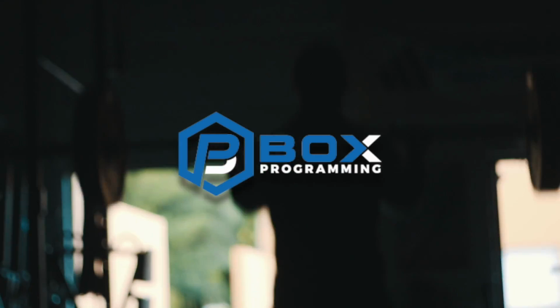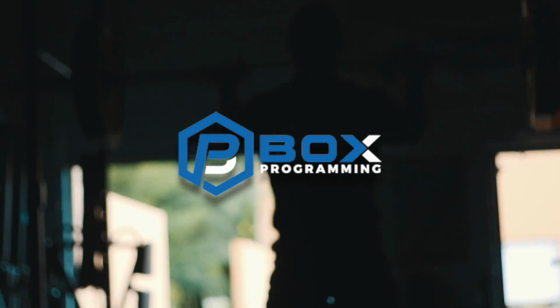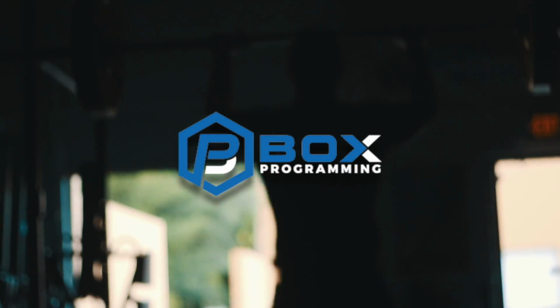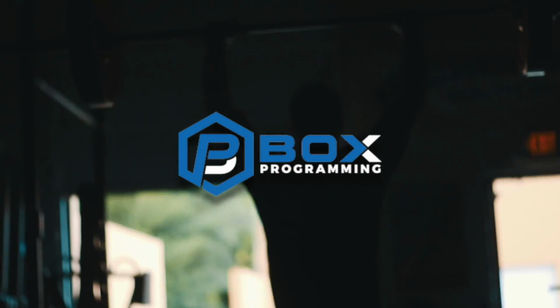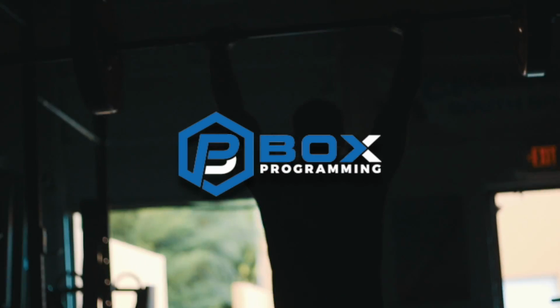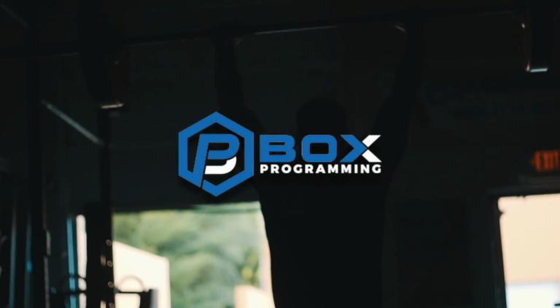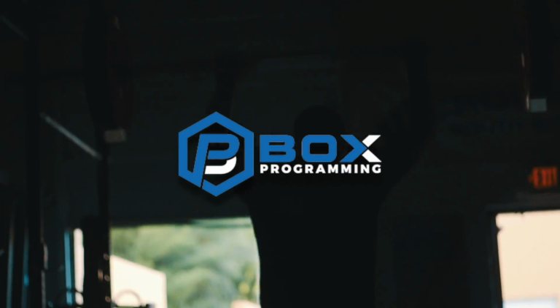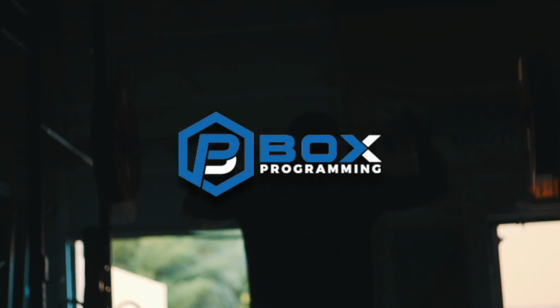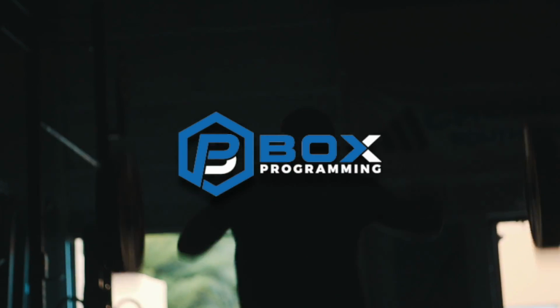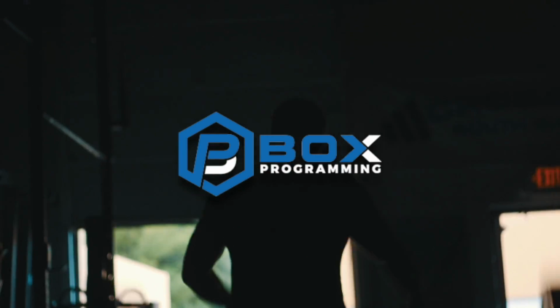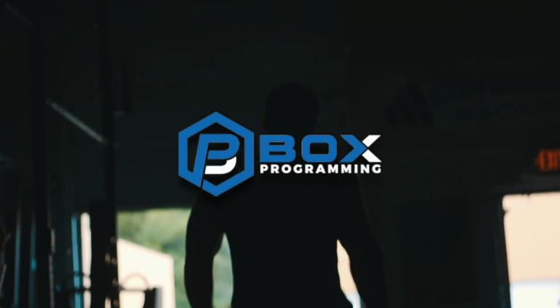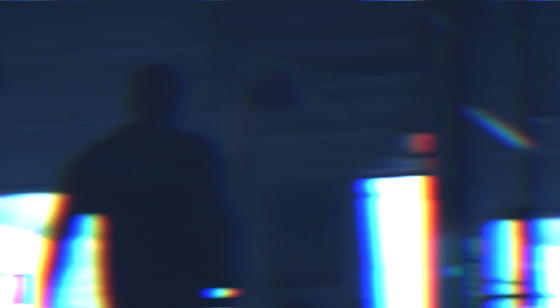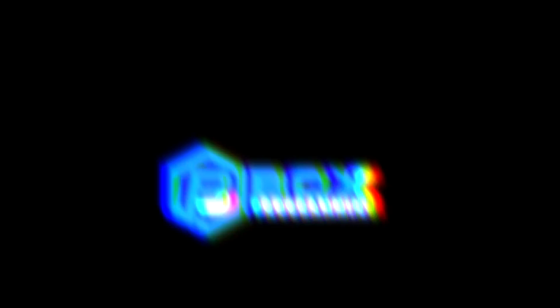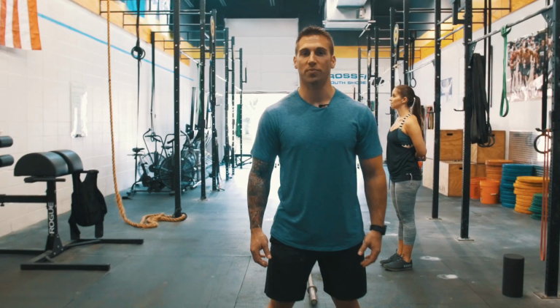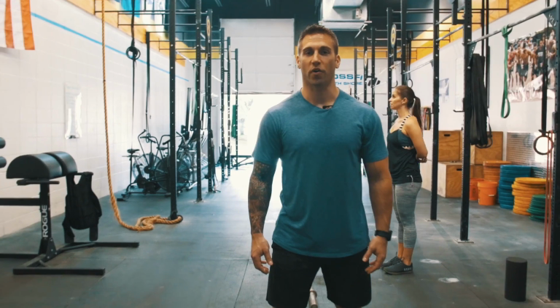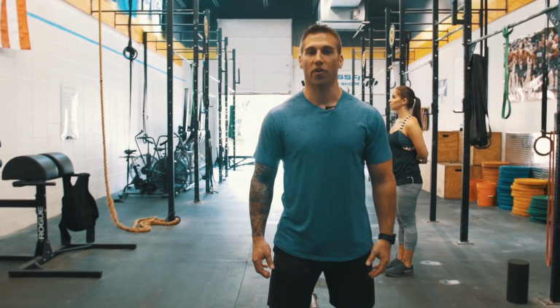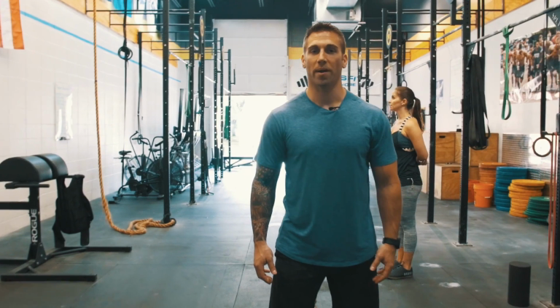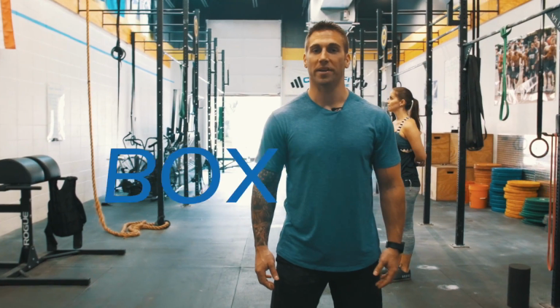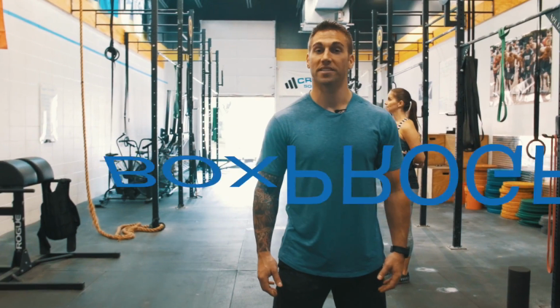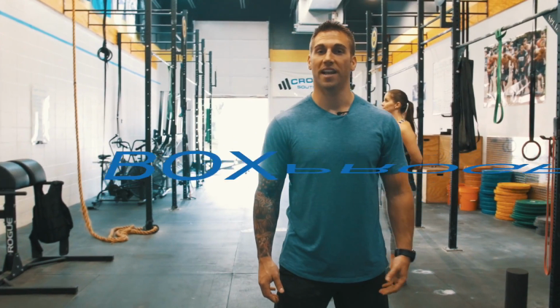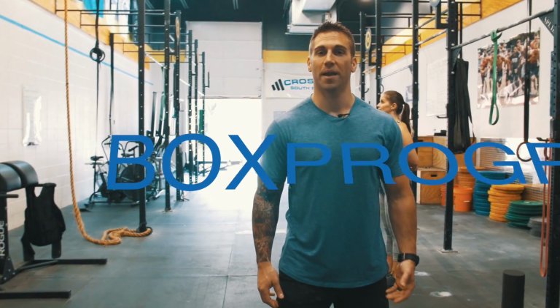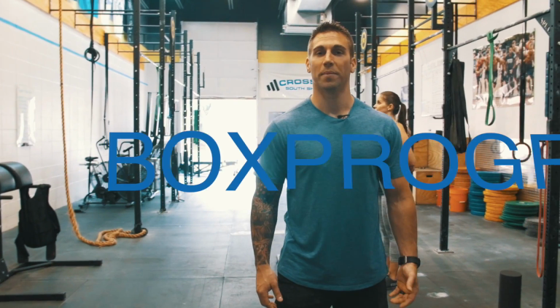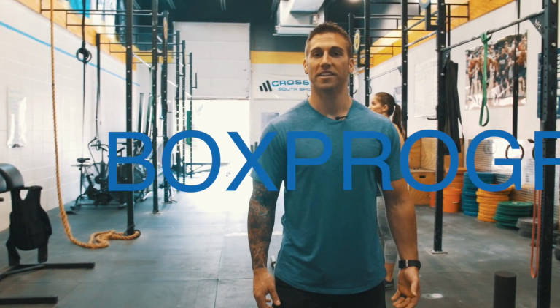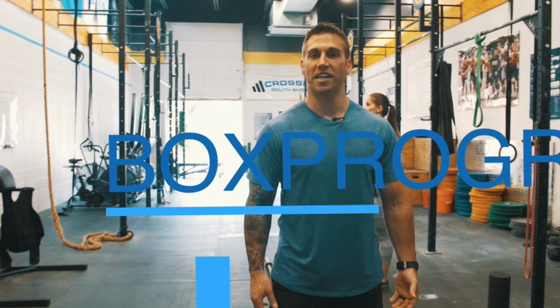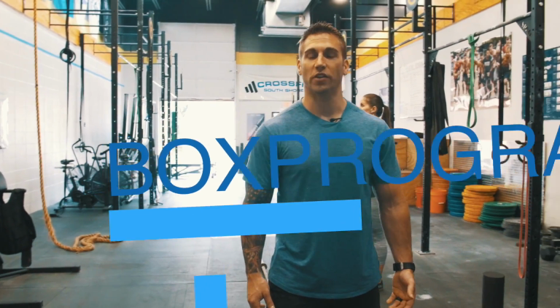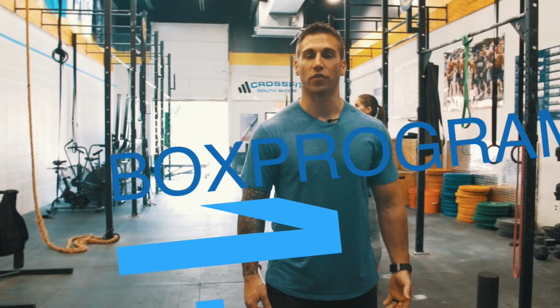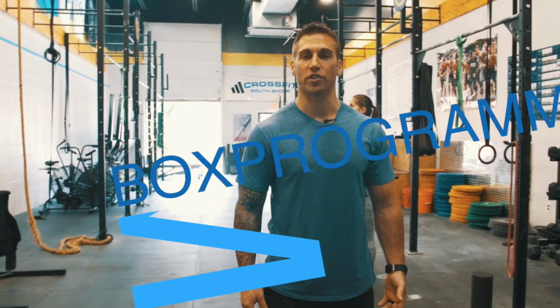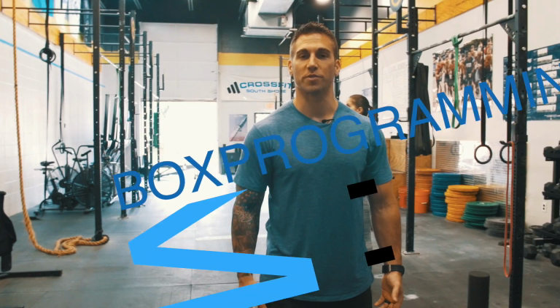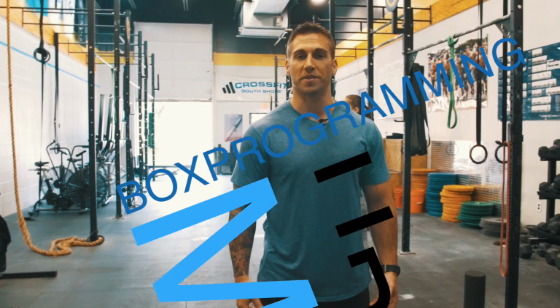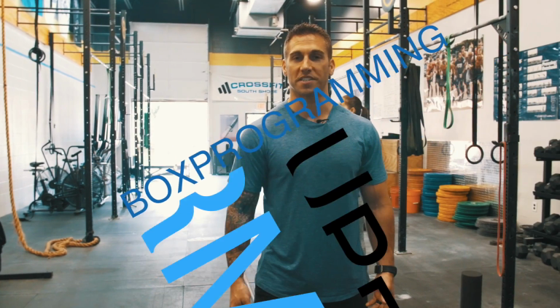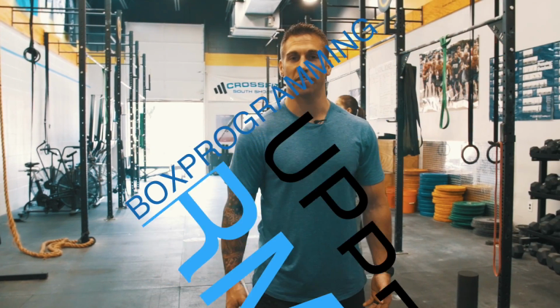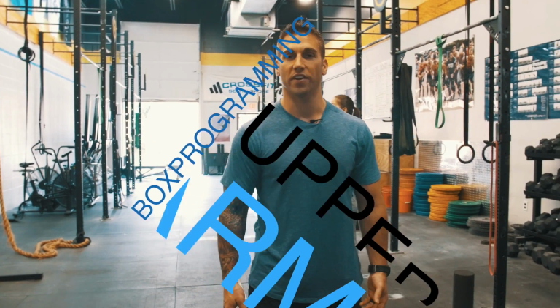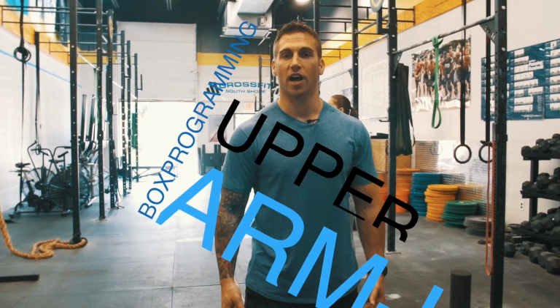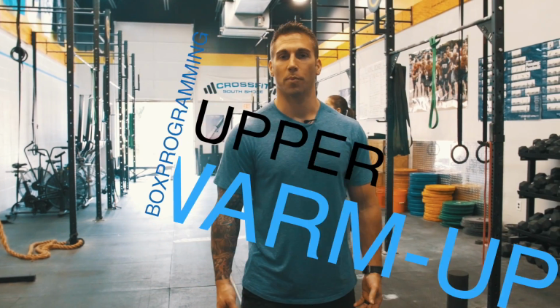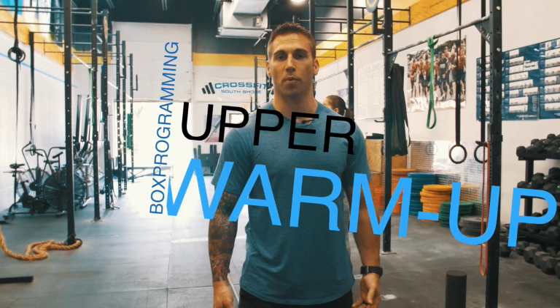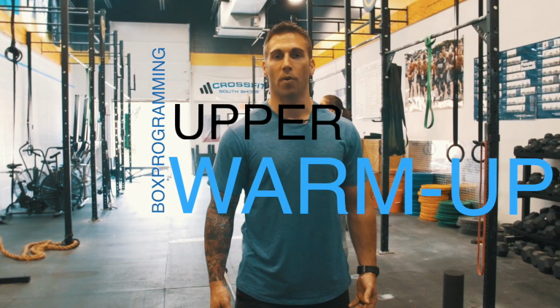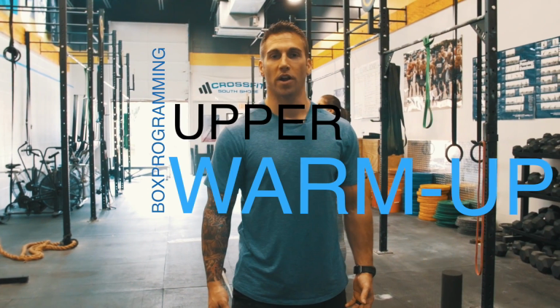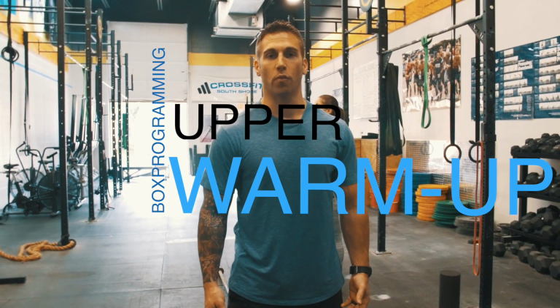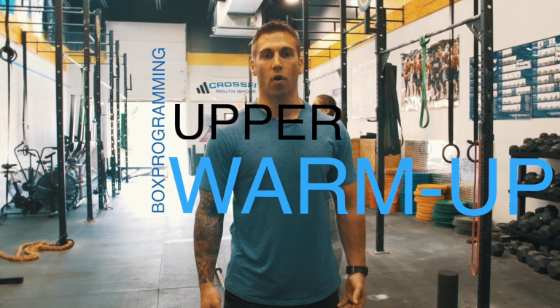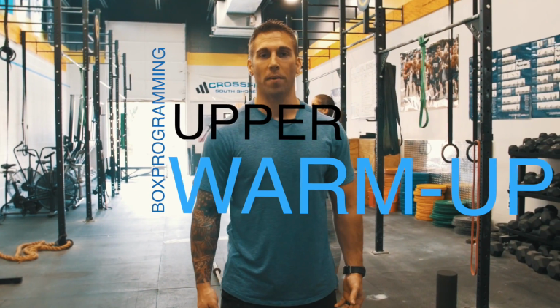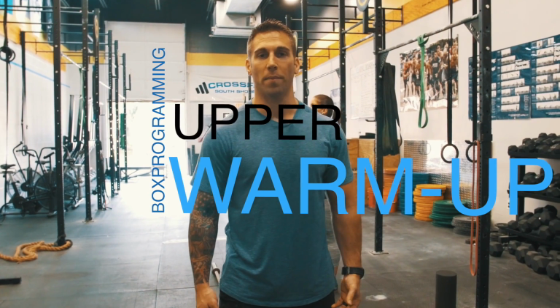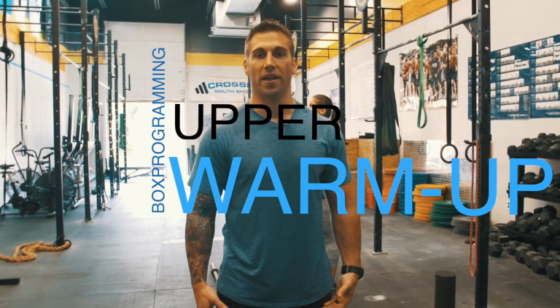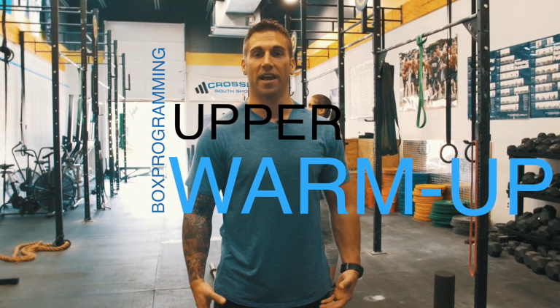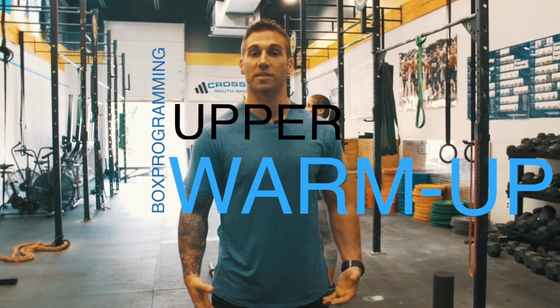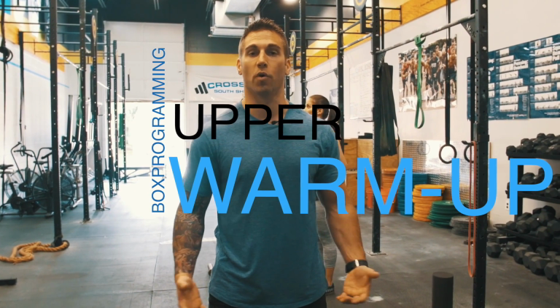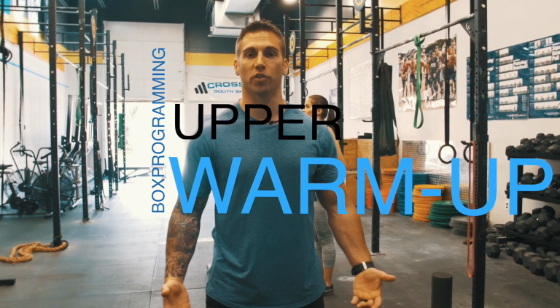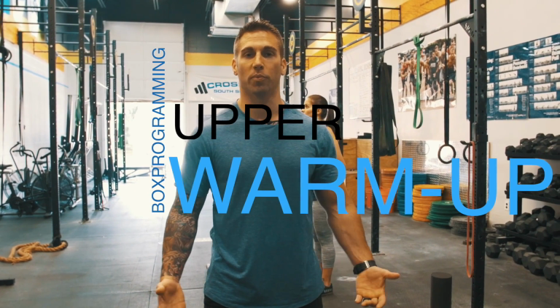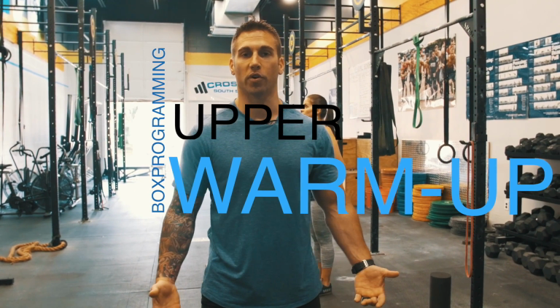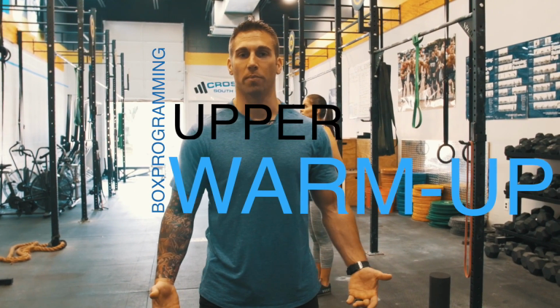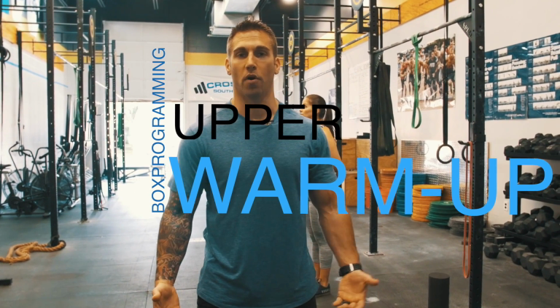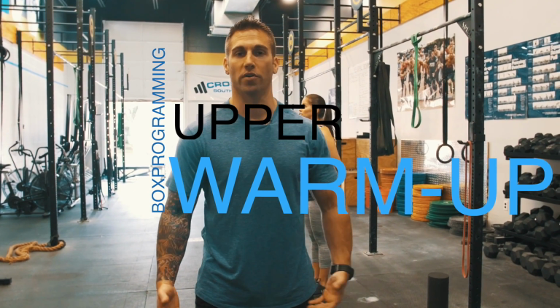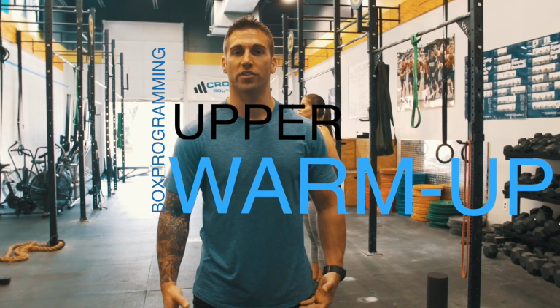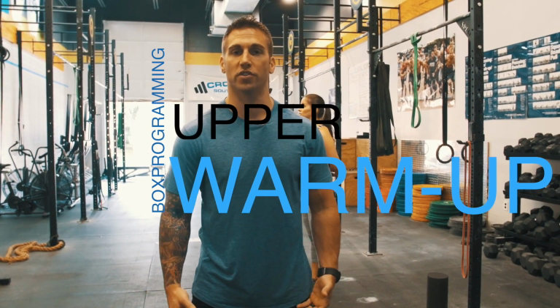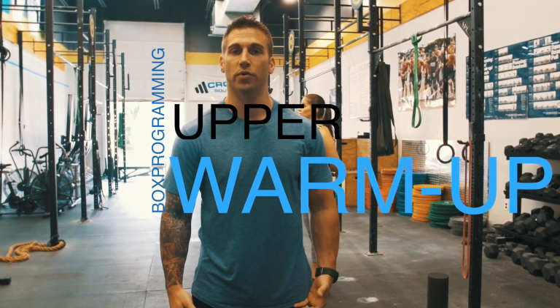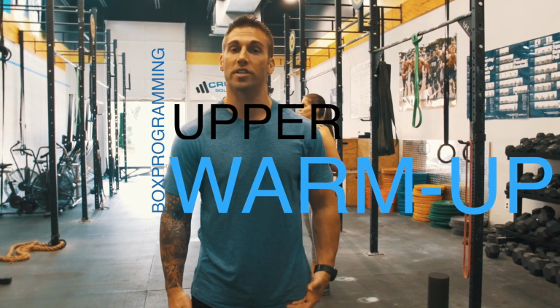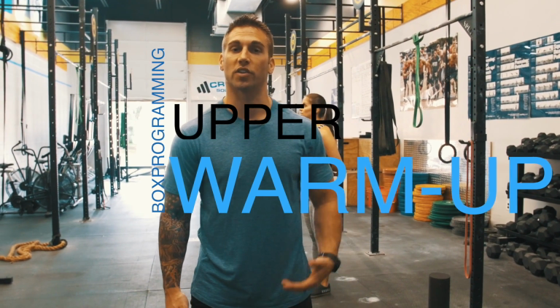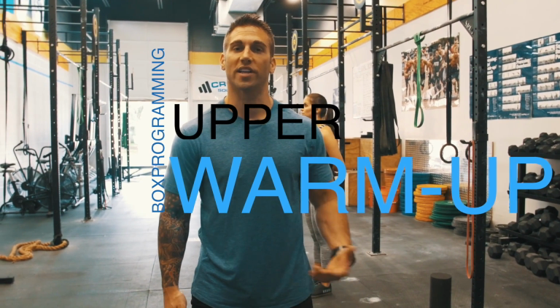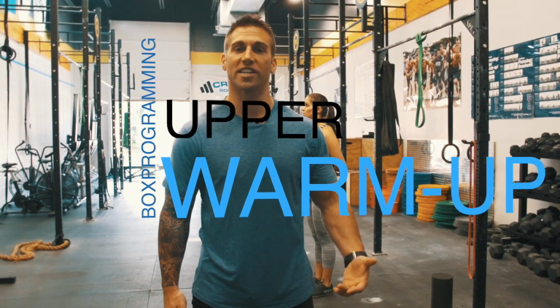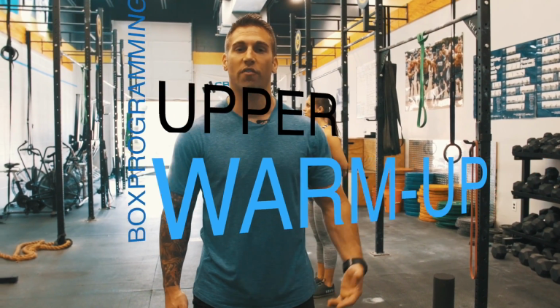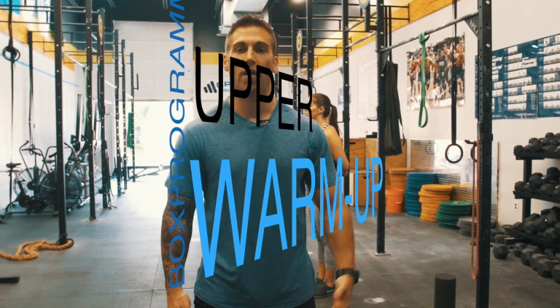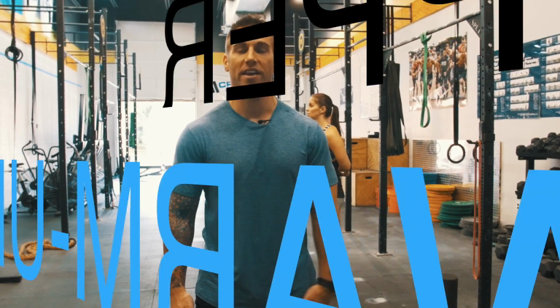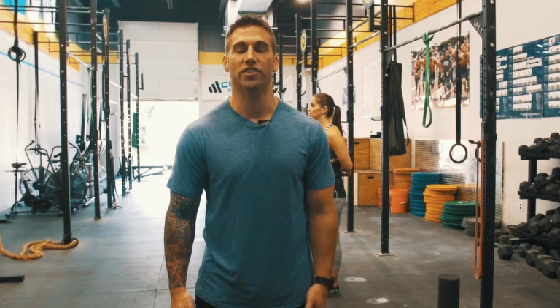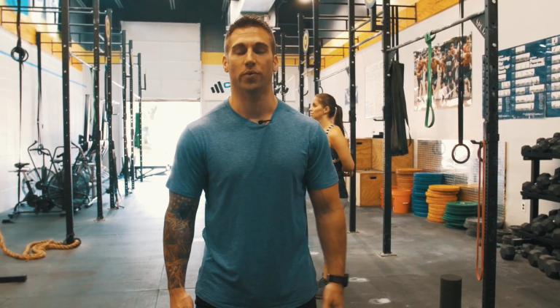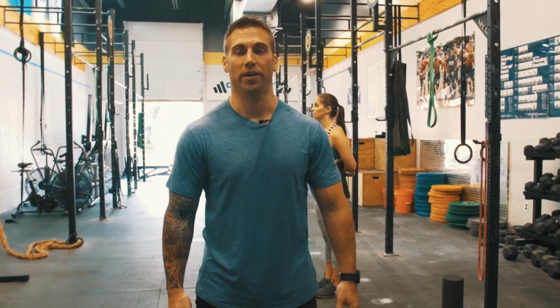Hey guys, Jason here from Box Programming. Today I'm going to take you through a specific upper body warm-up that has multiple components to it, so let's get right into it.